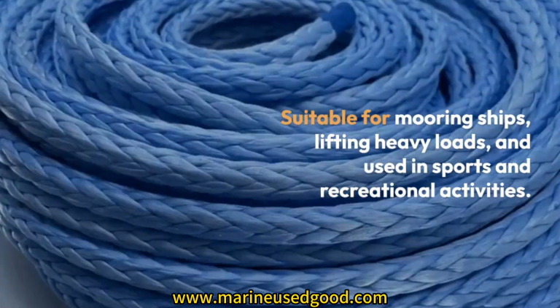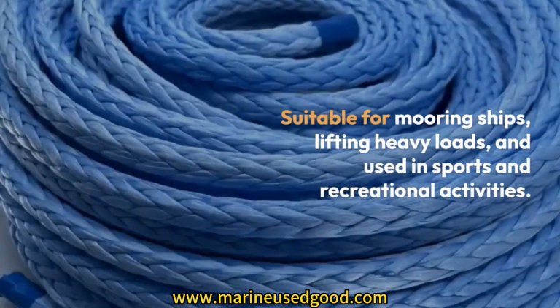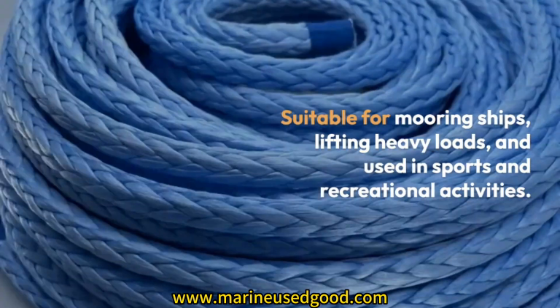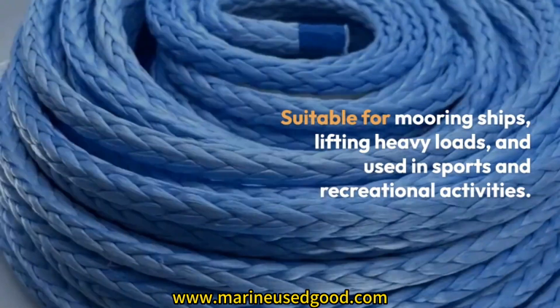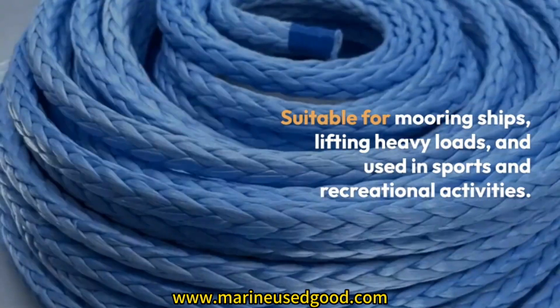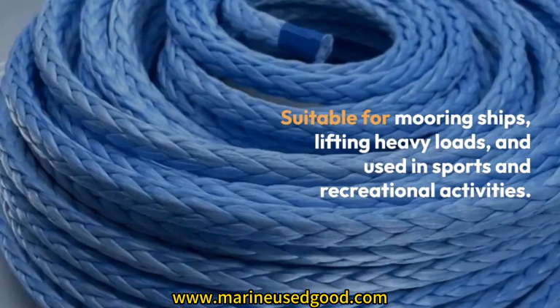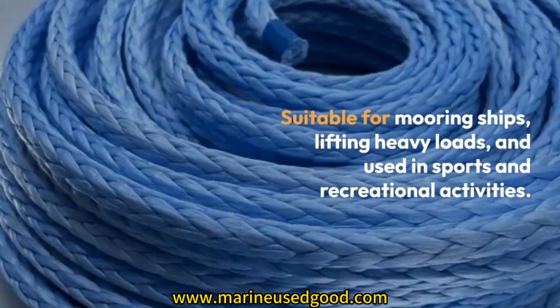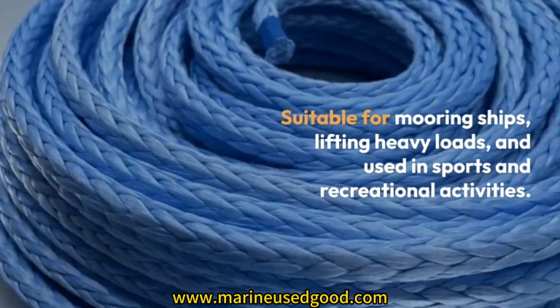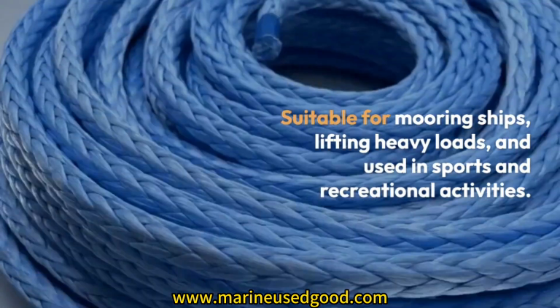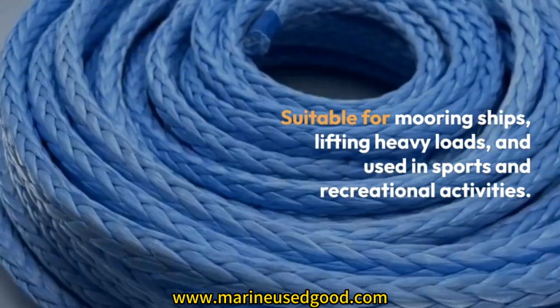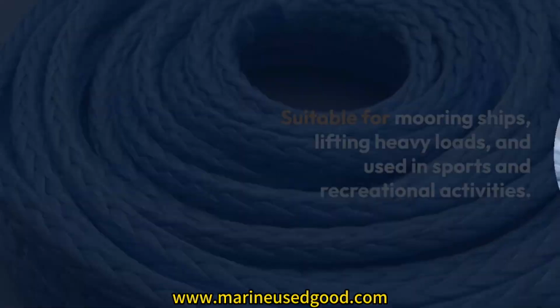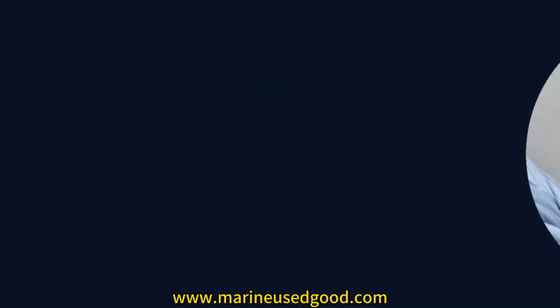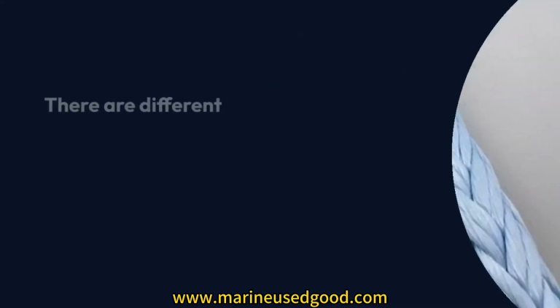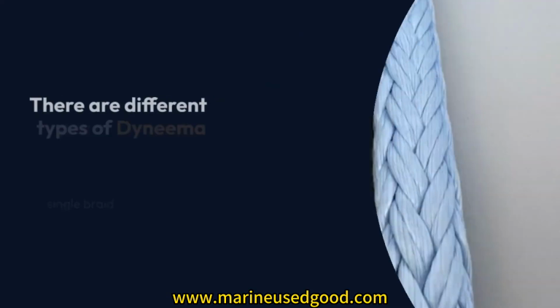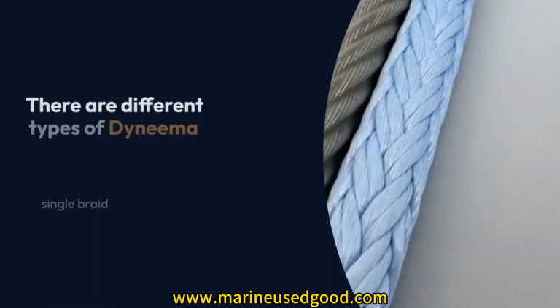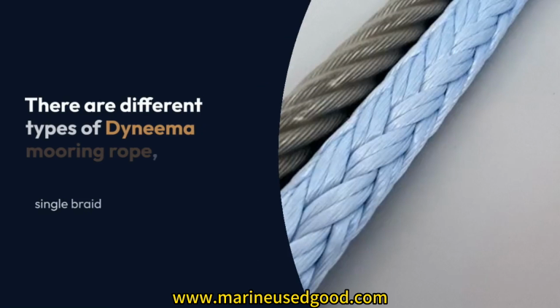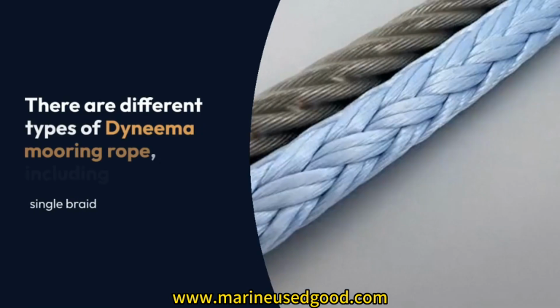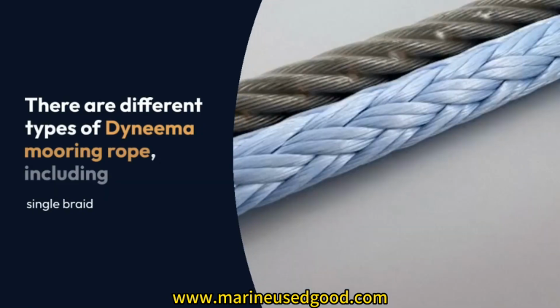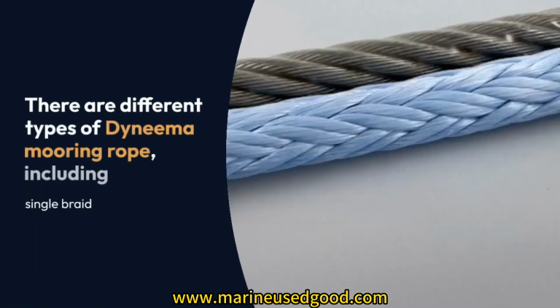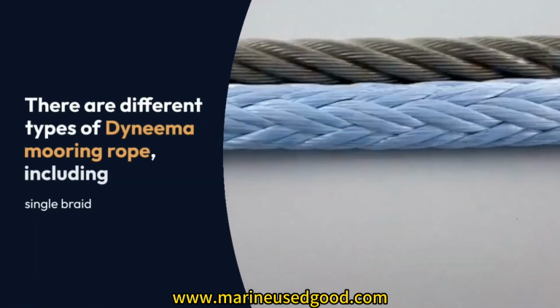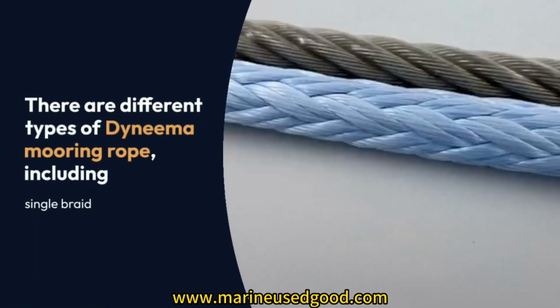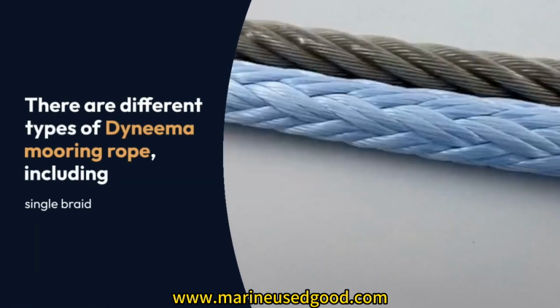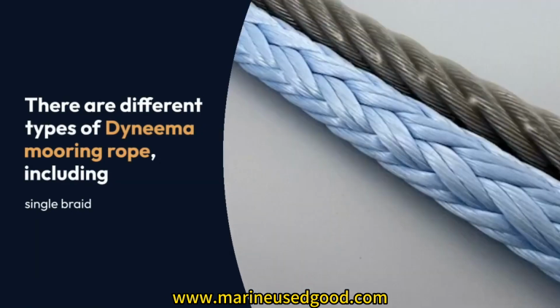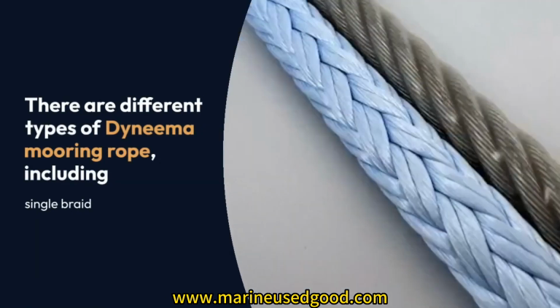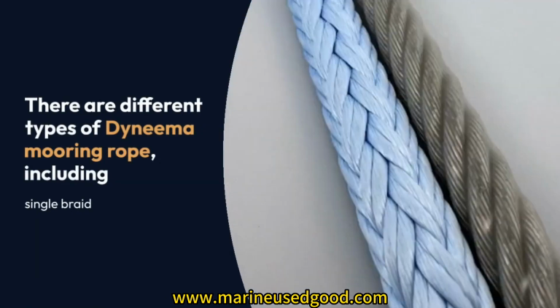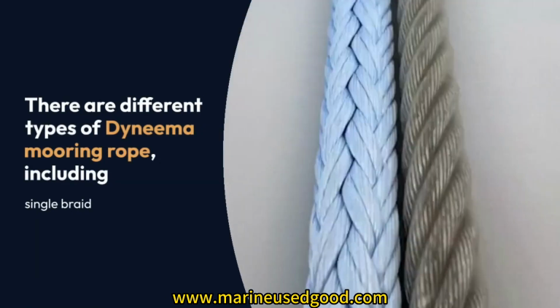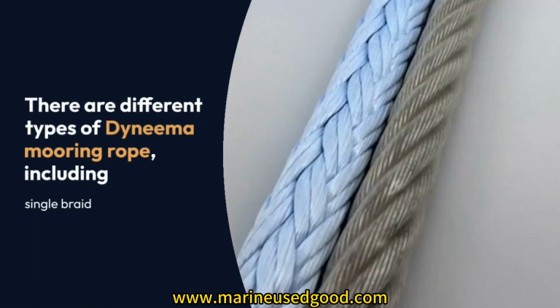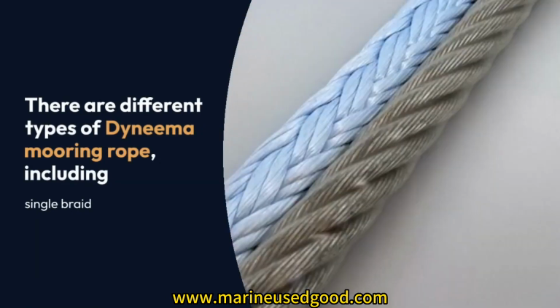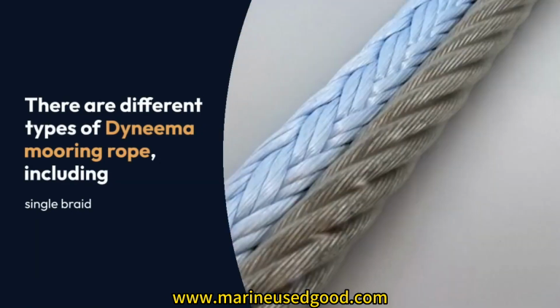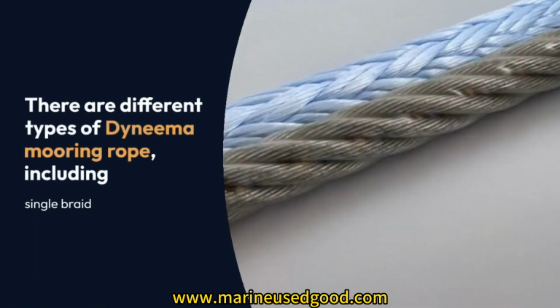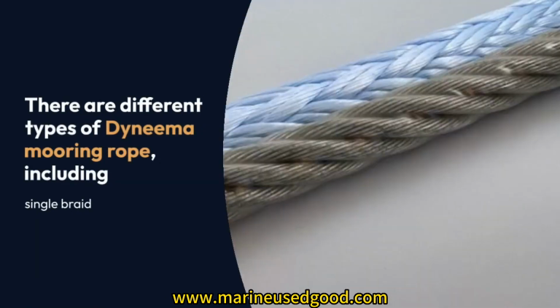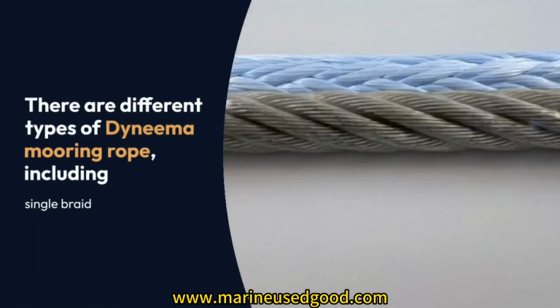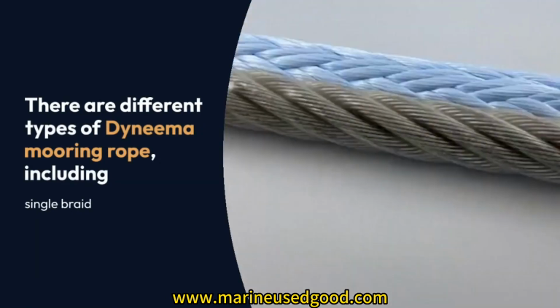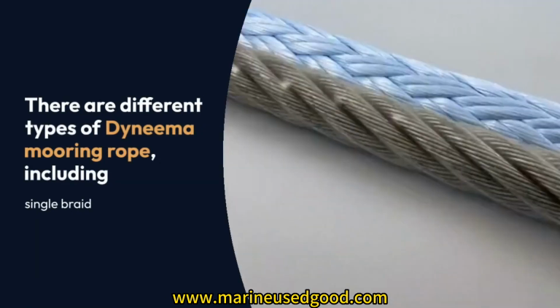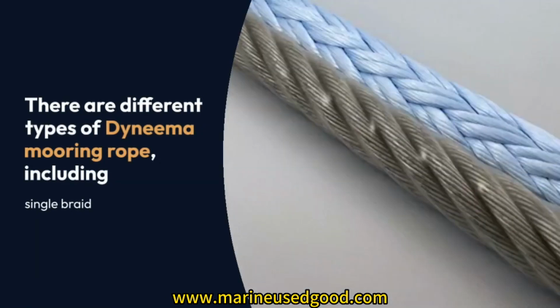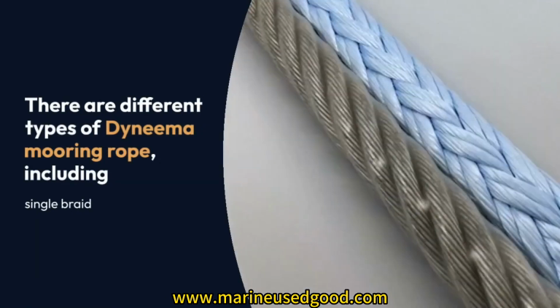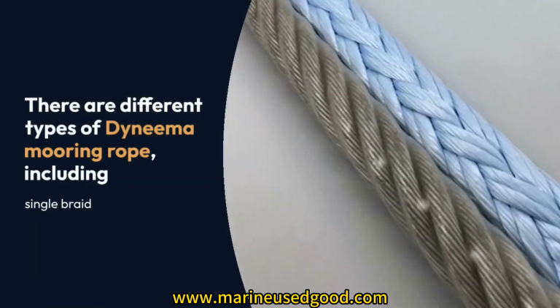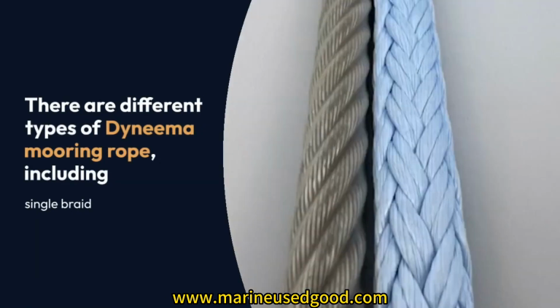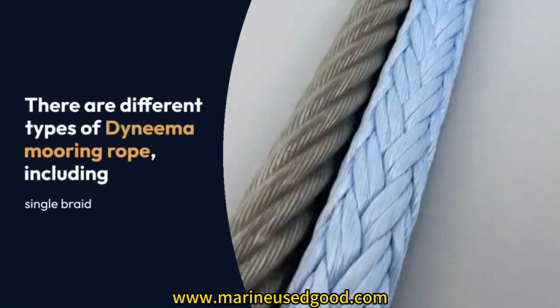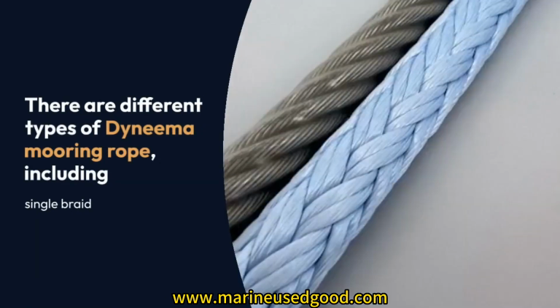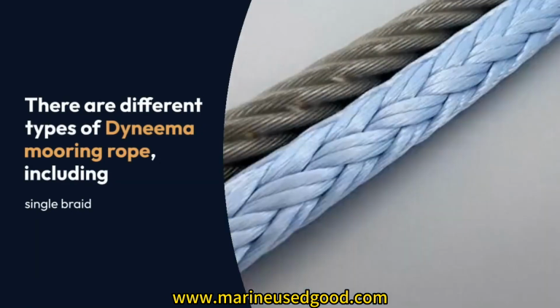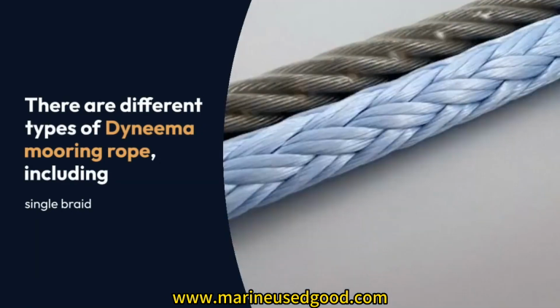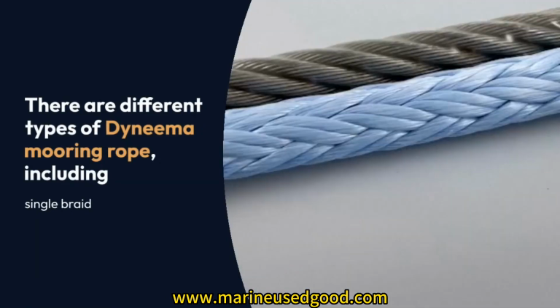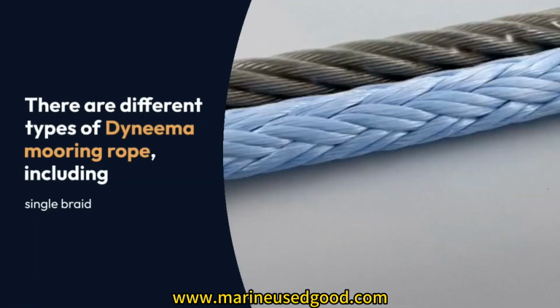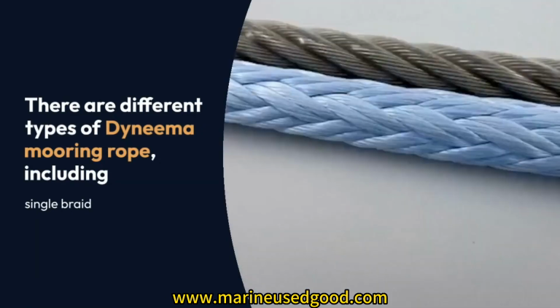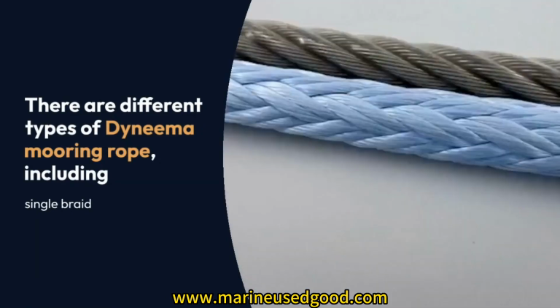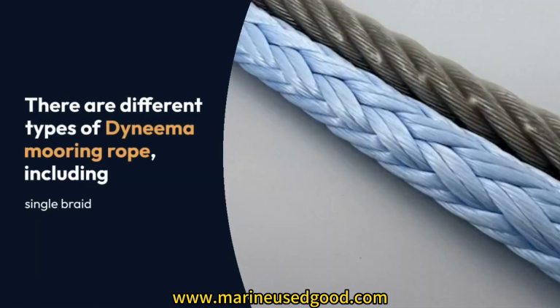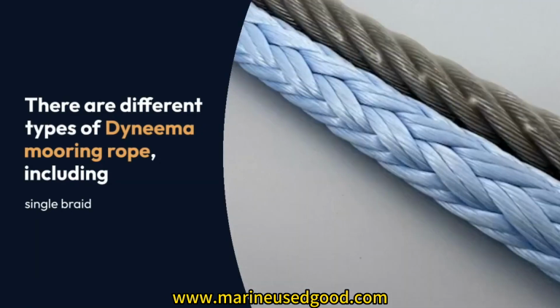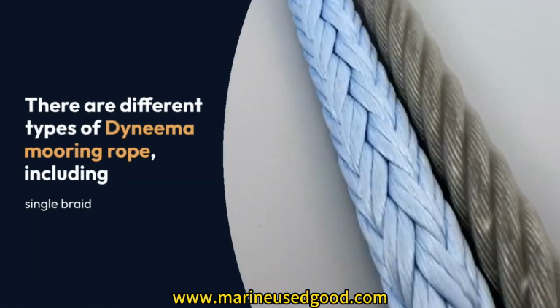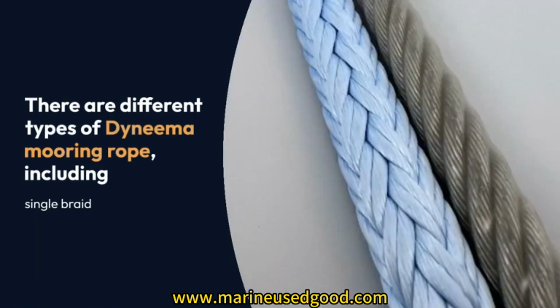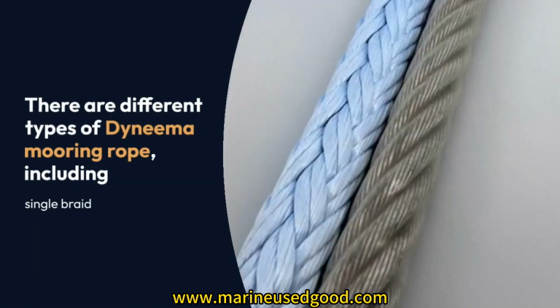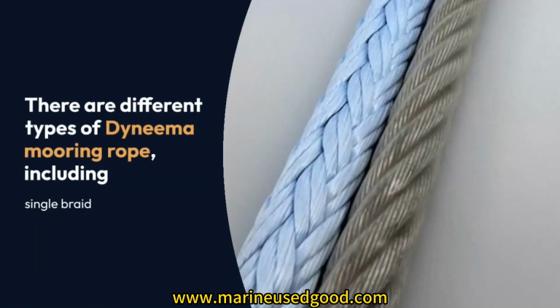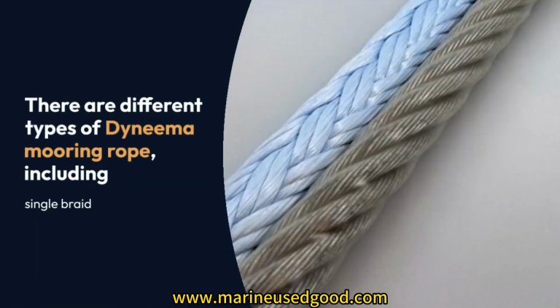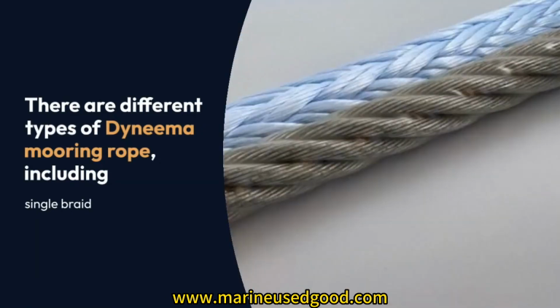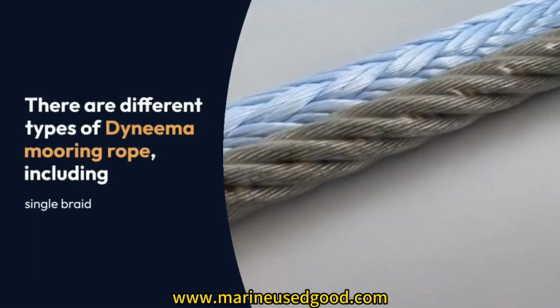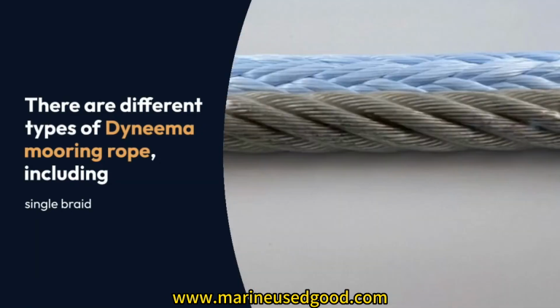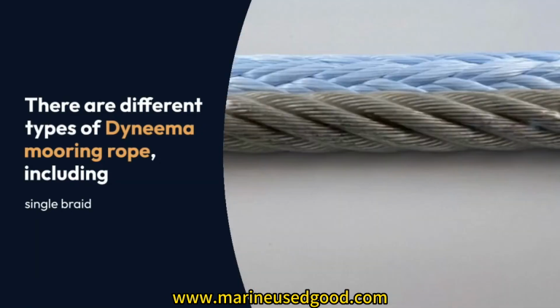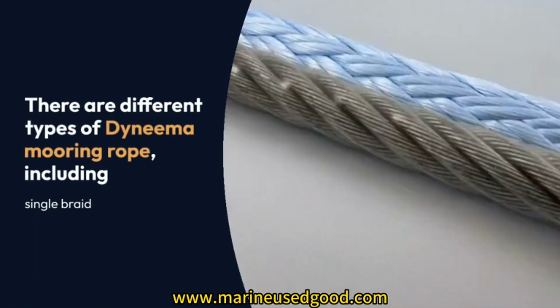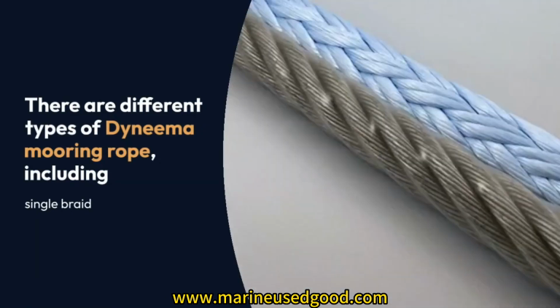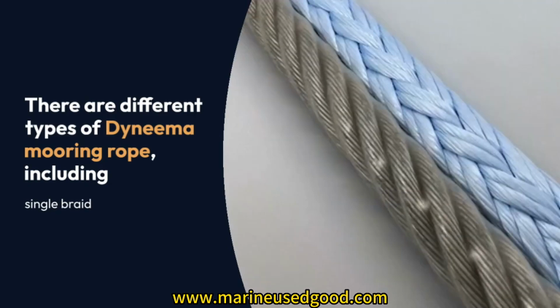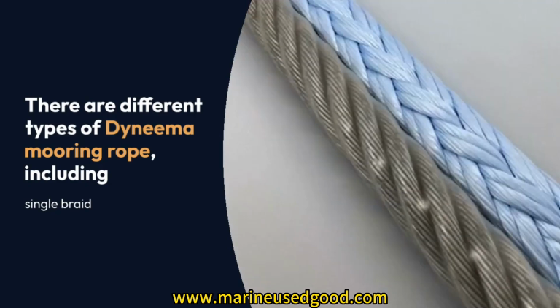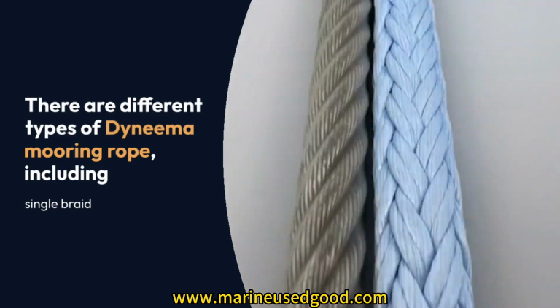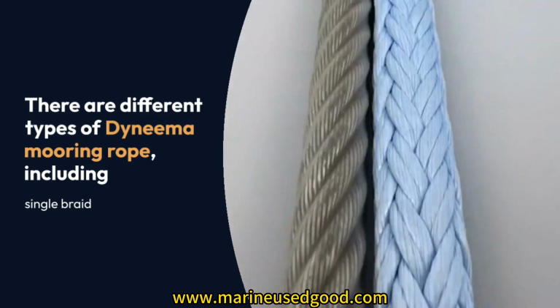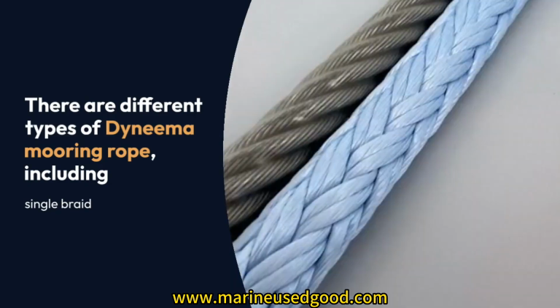Types: There are different types of Dyneema Mooring Rope, including single-braid, double-braid, and three-strand constructions.